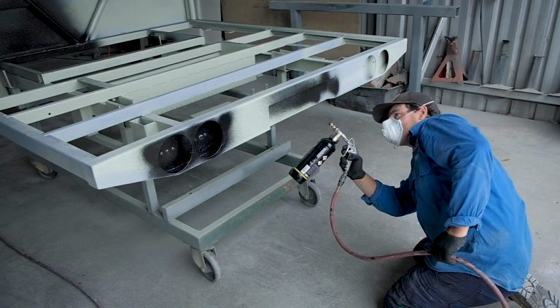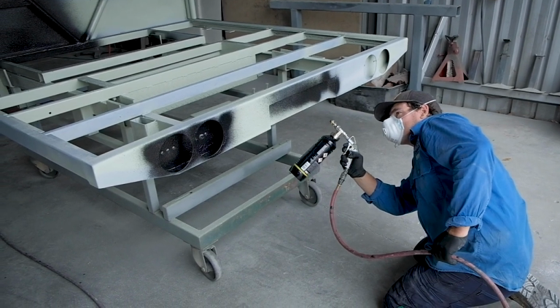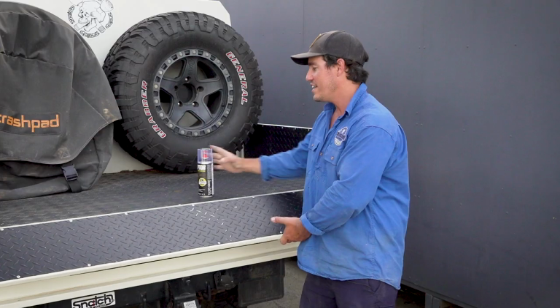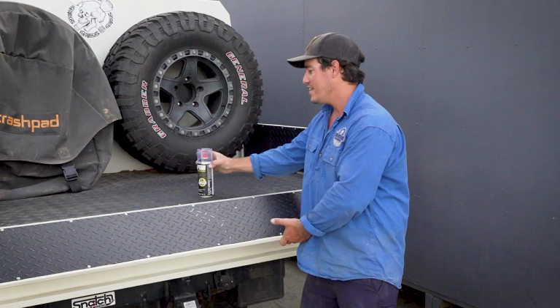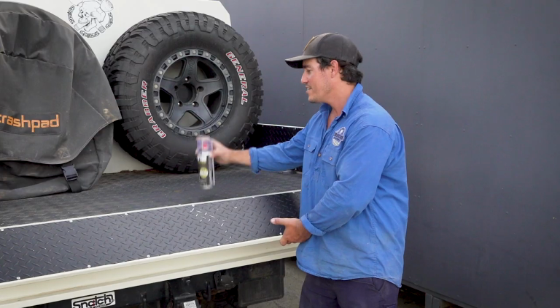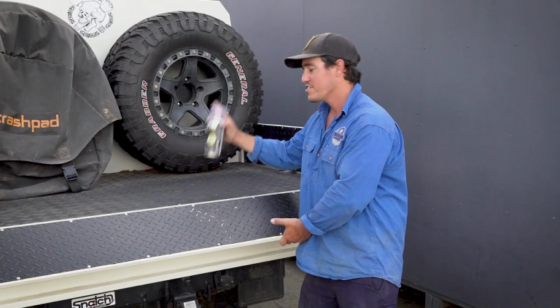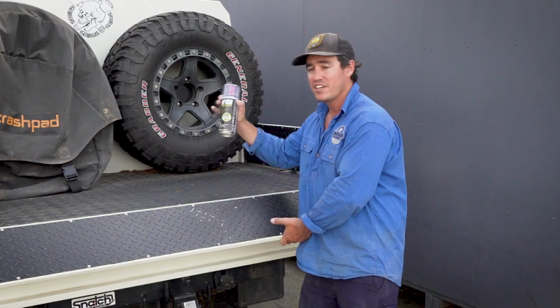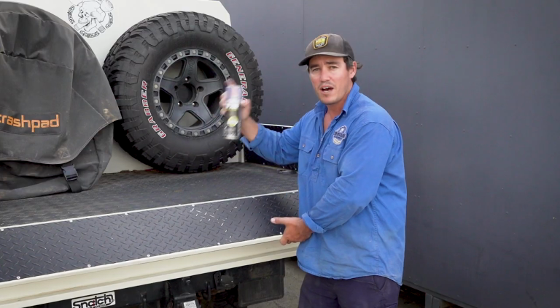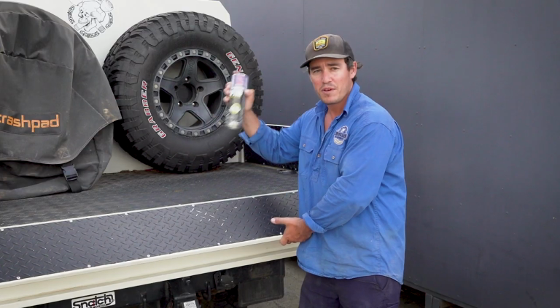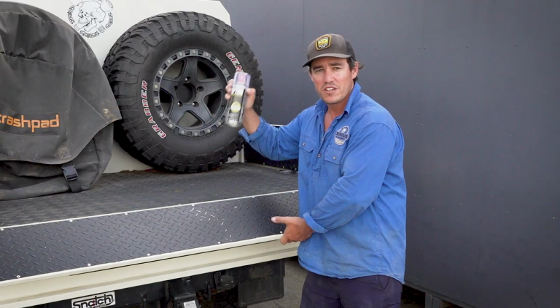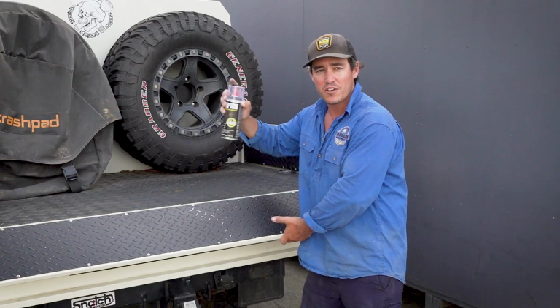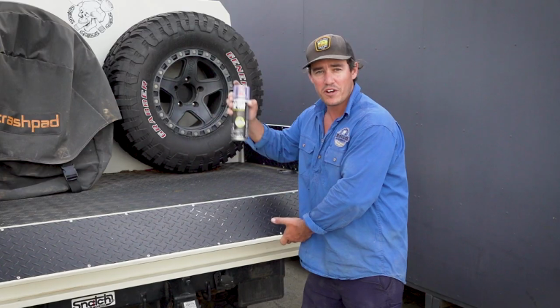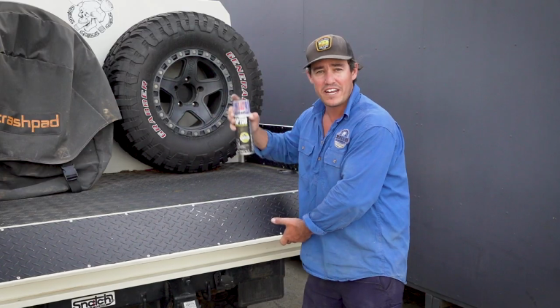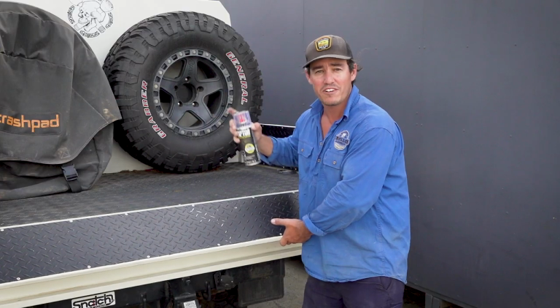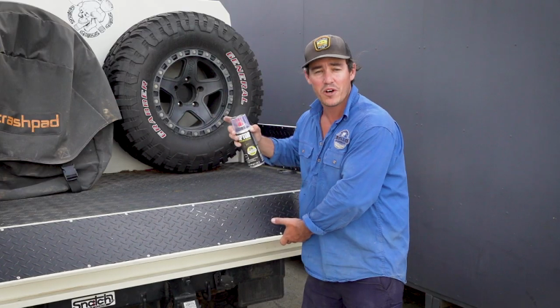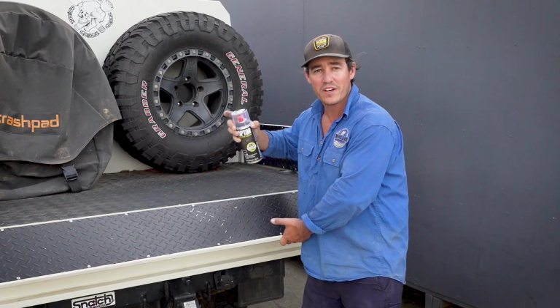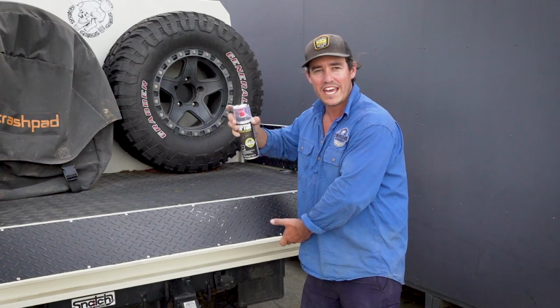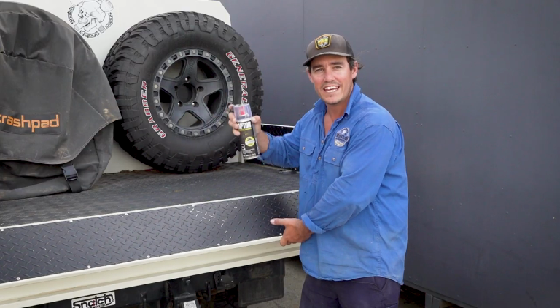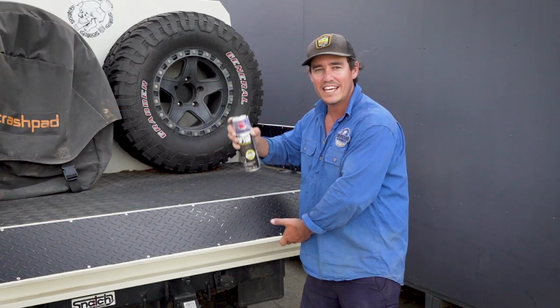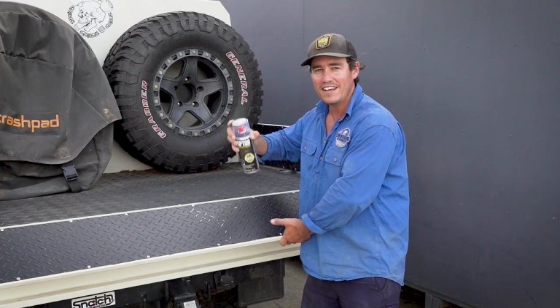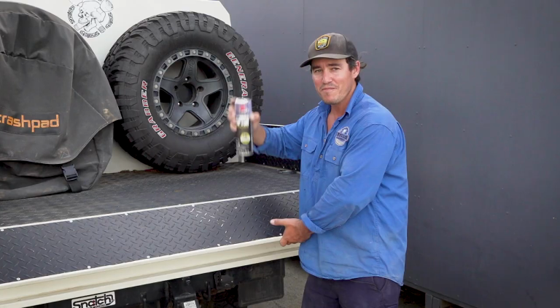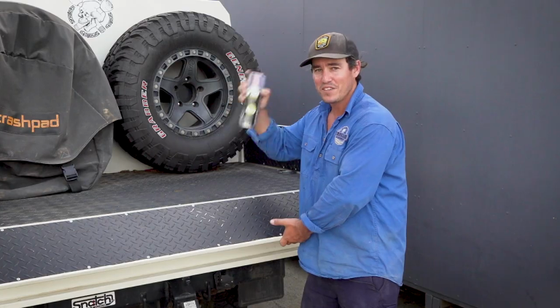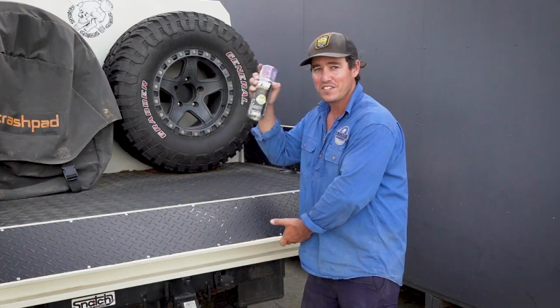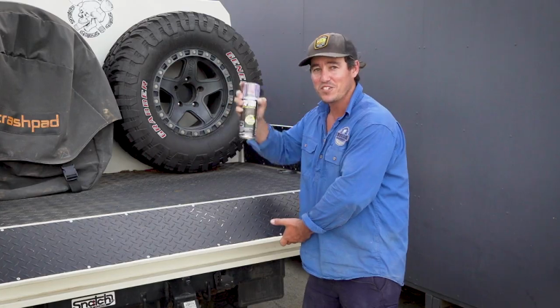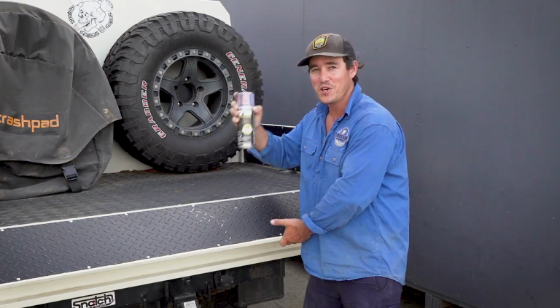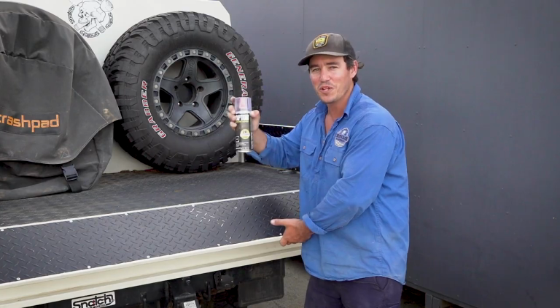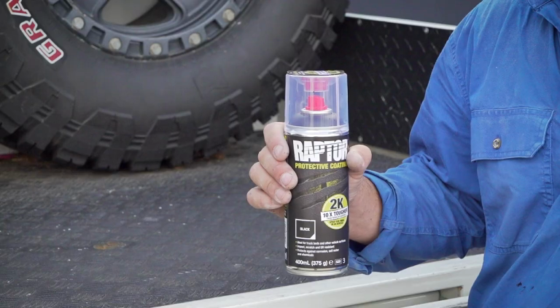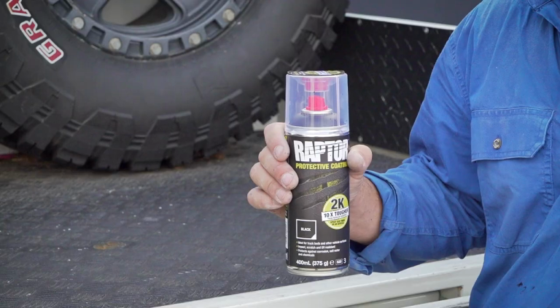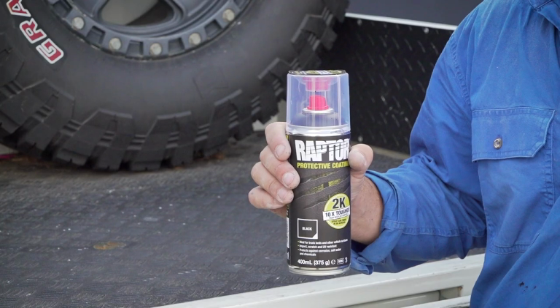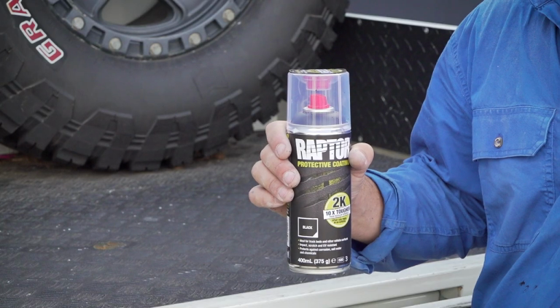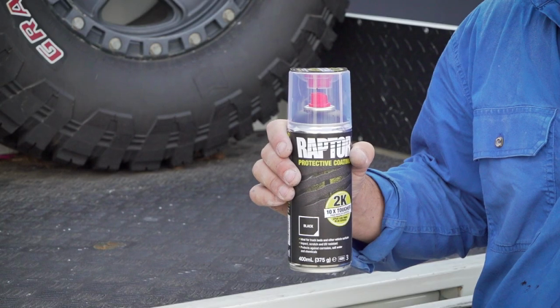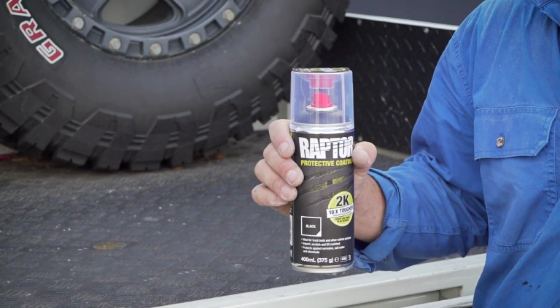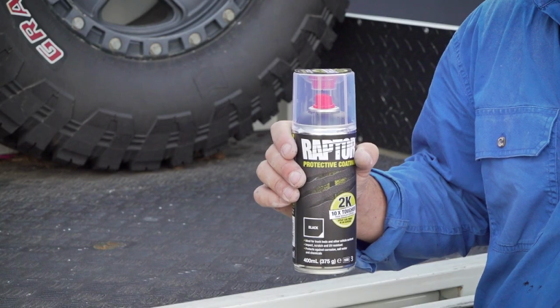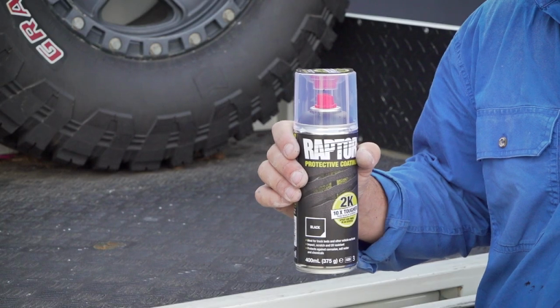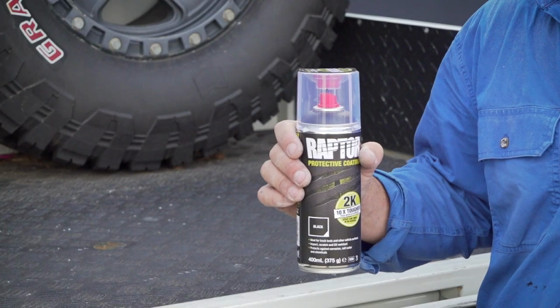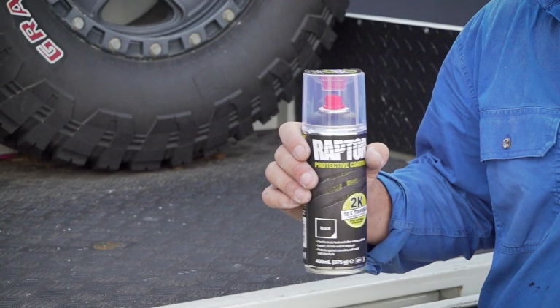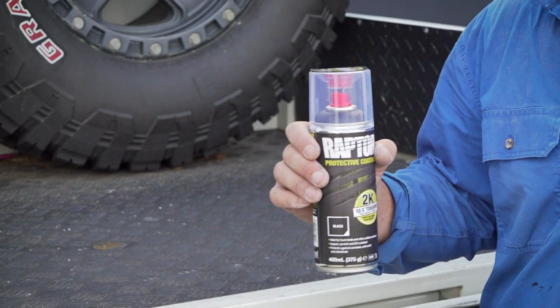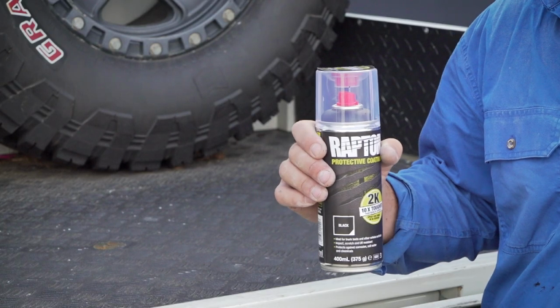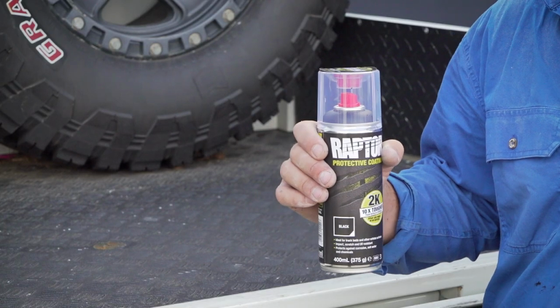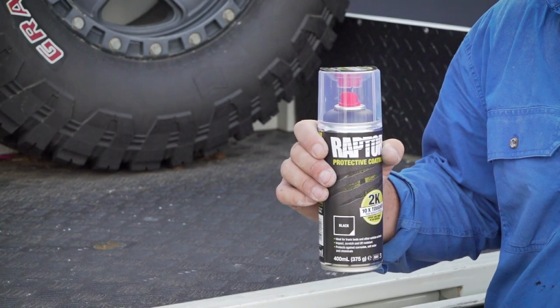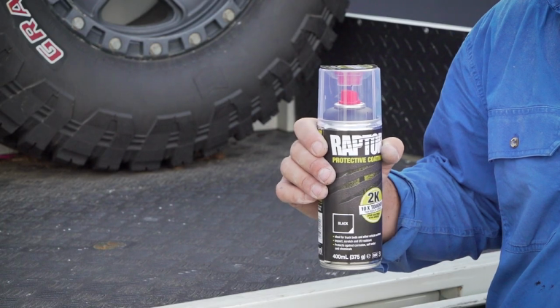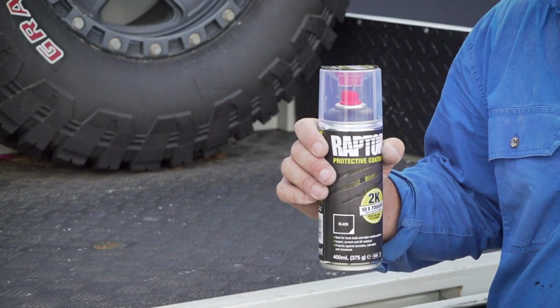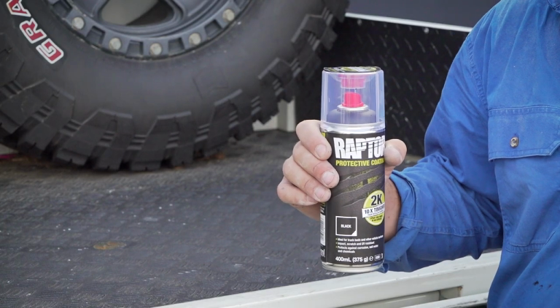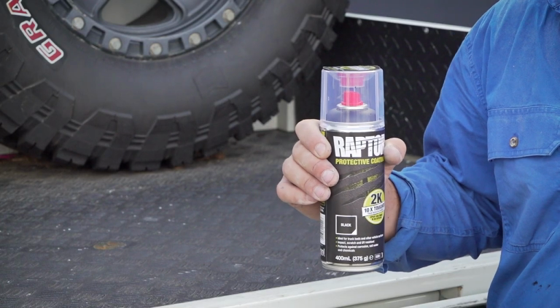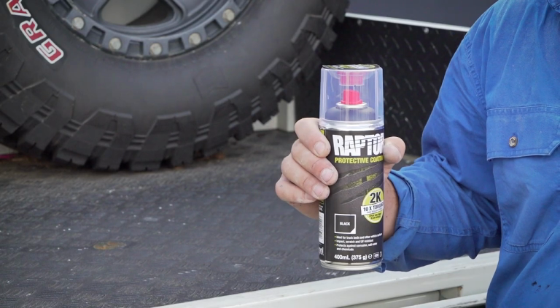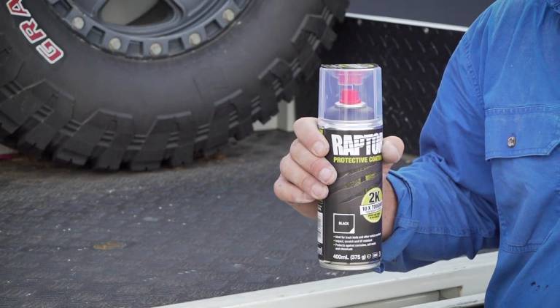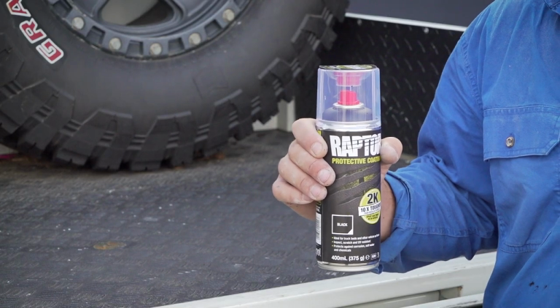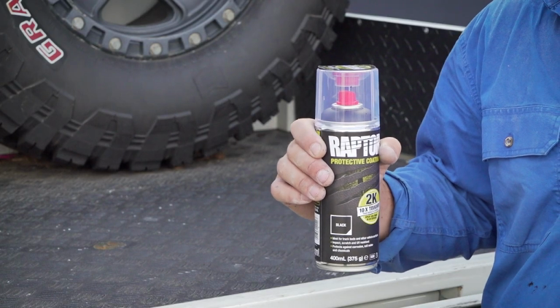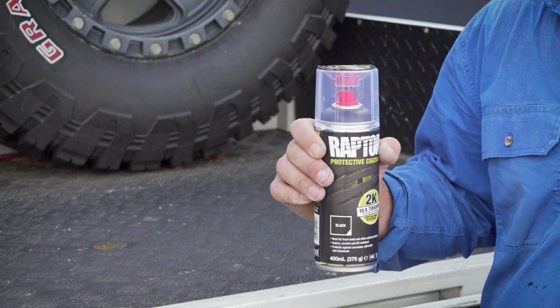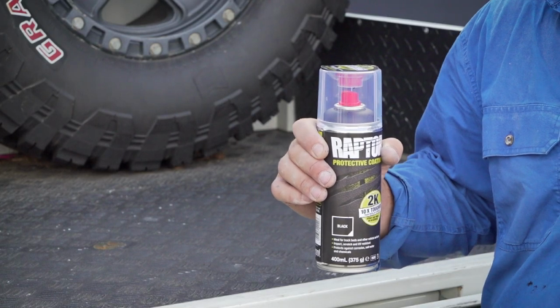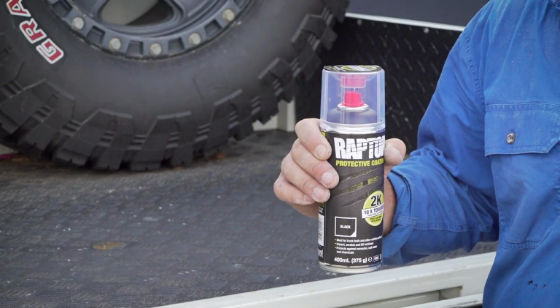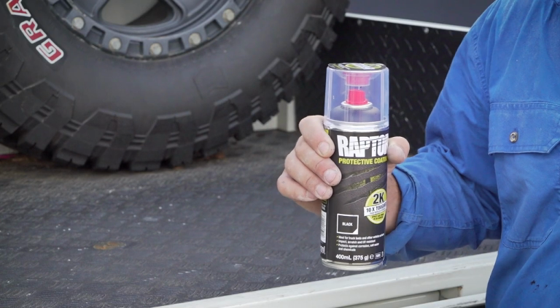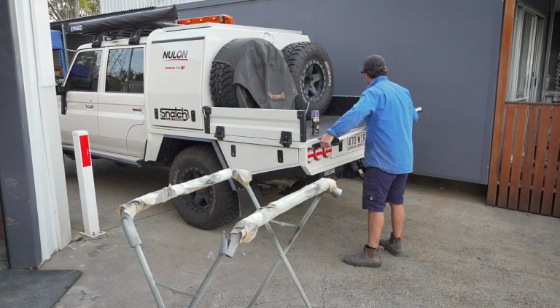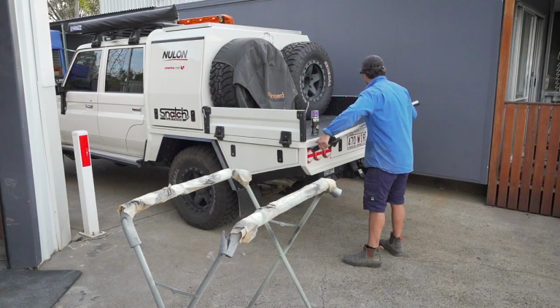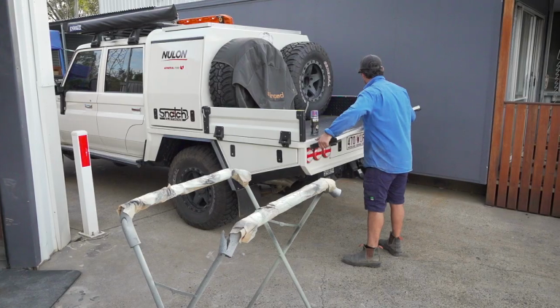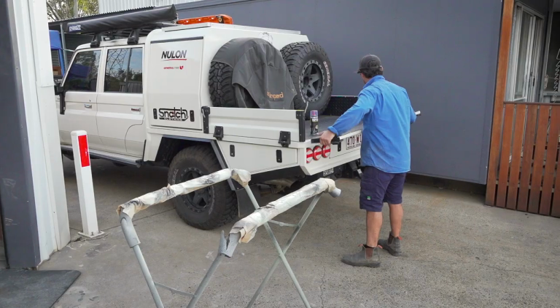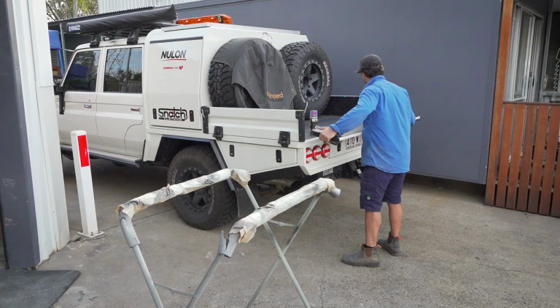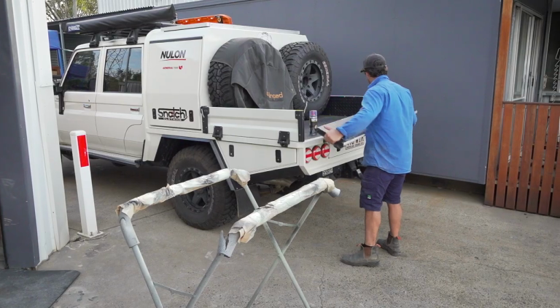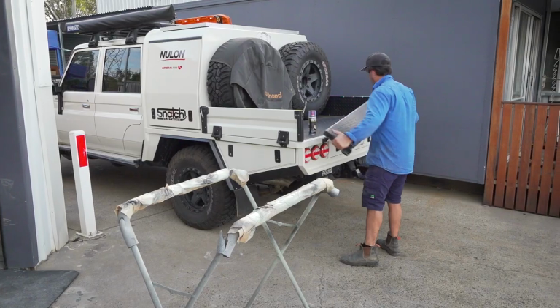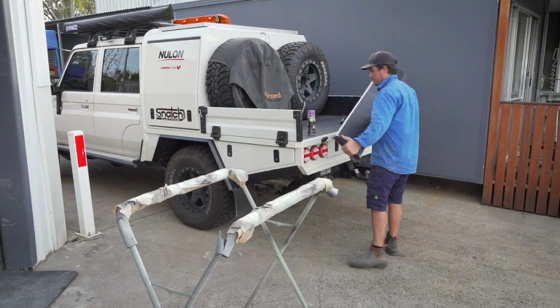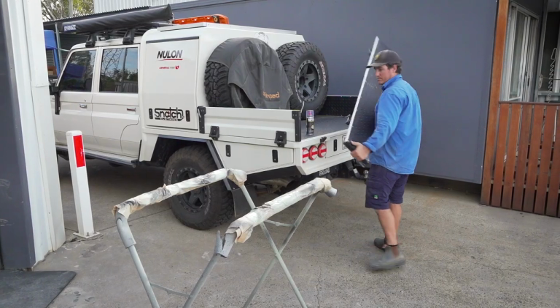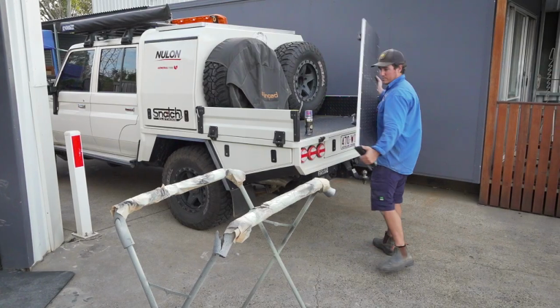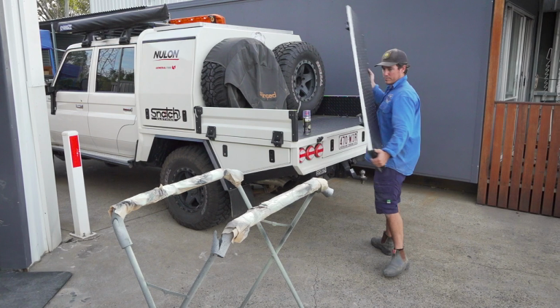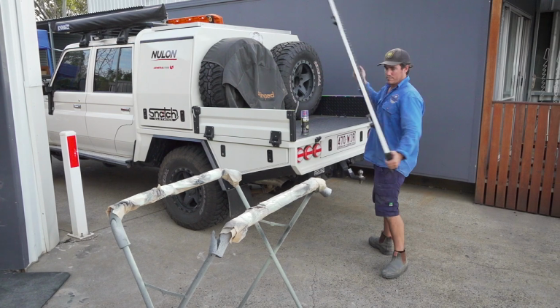Because first it's really tough and secondly you can touch it up. I've got an aerosol can here — this is new on the market — and I'll show you how easy it is to touch up the Raptor coating. I'm going to take the tray side off, prep it up, and get right into it.